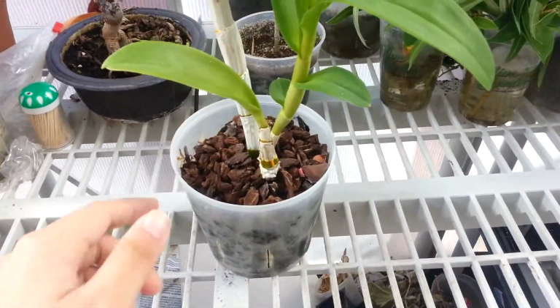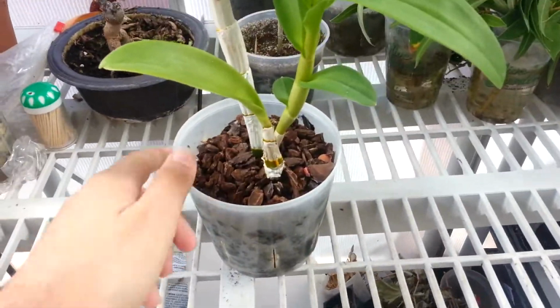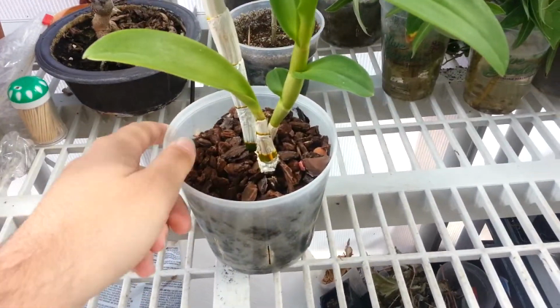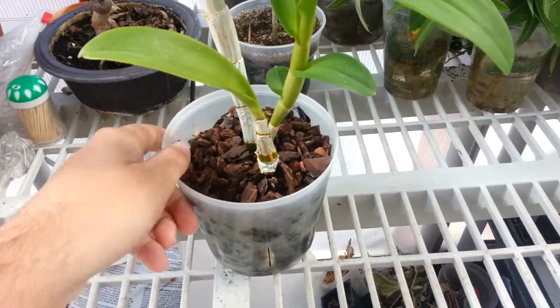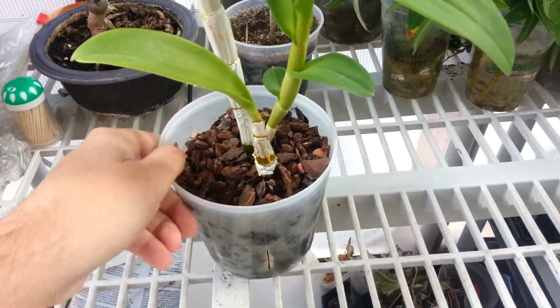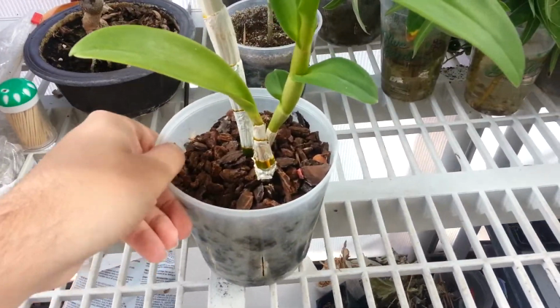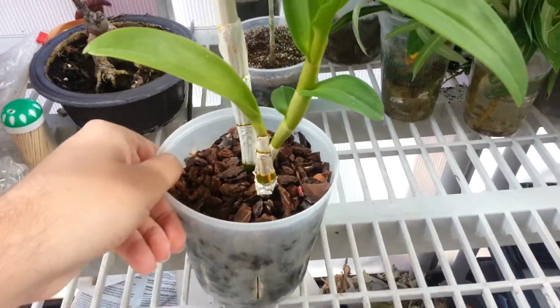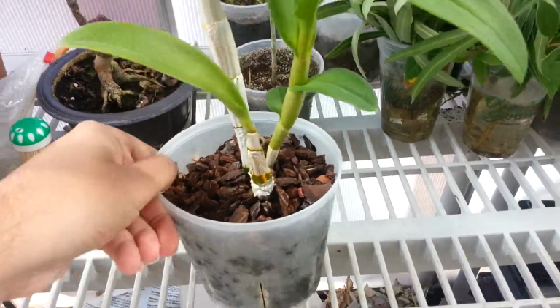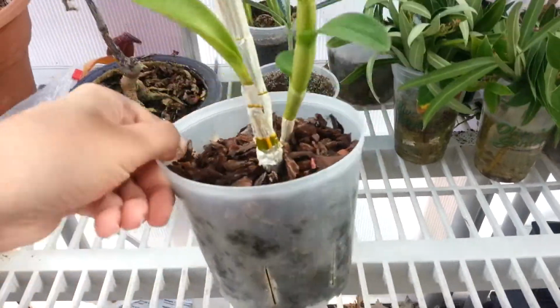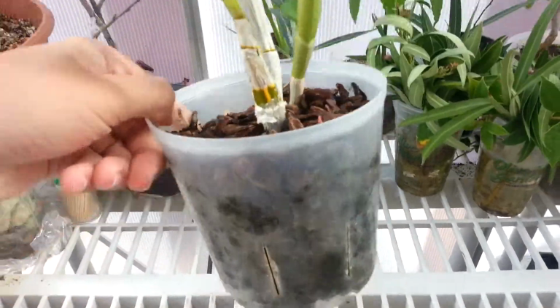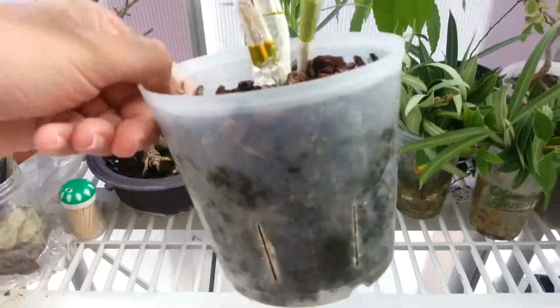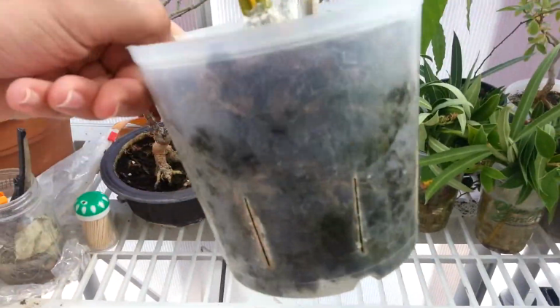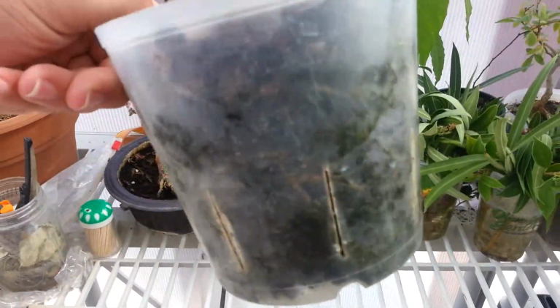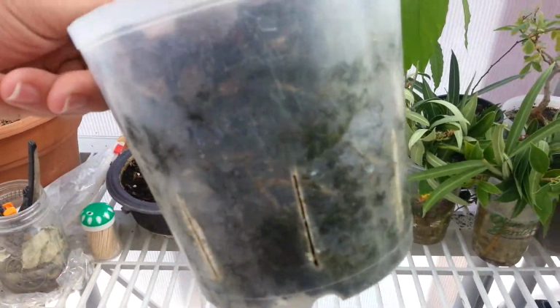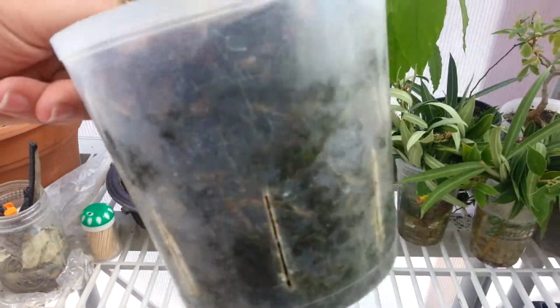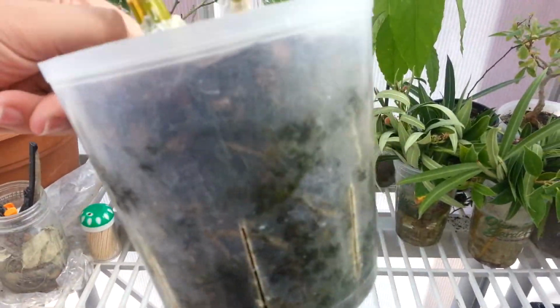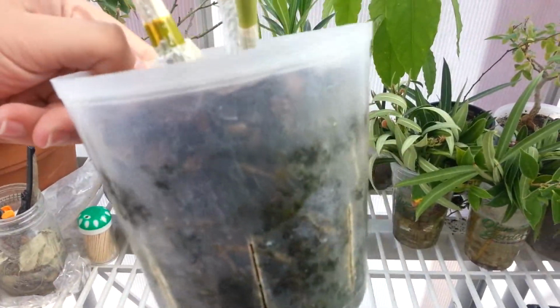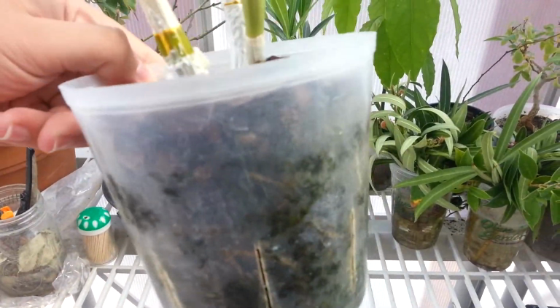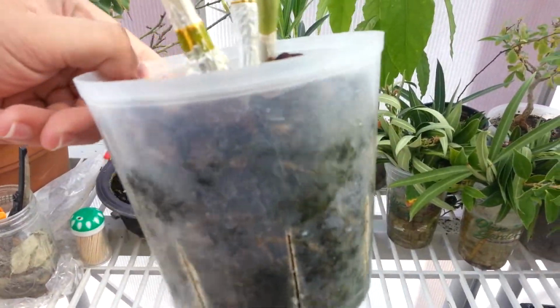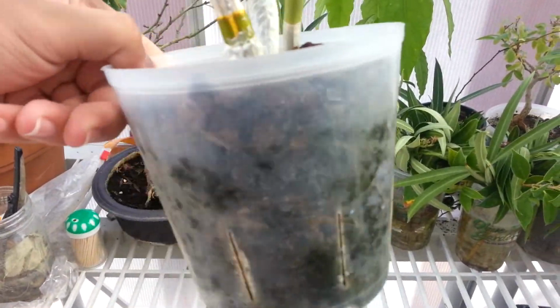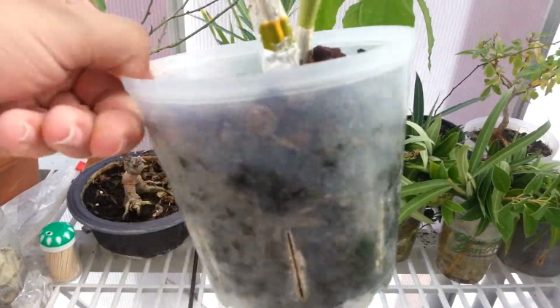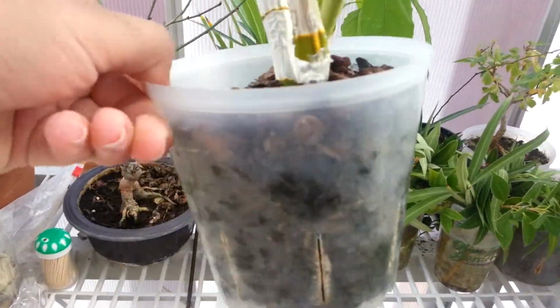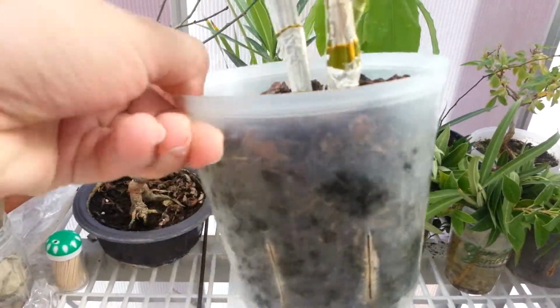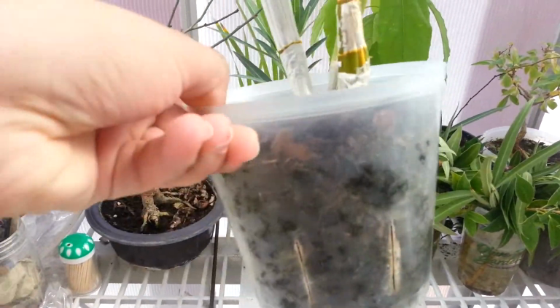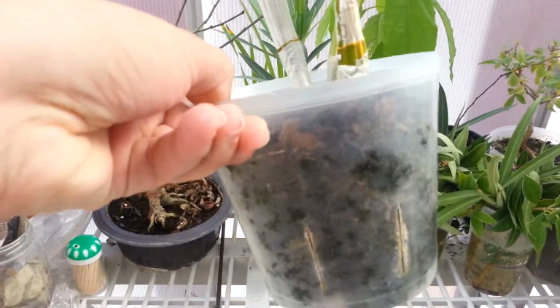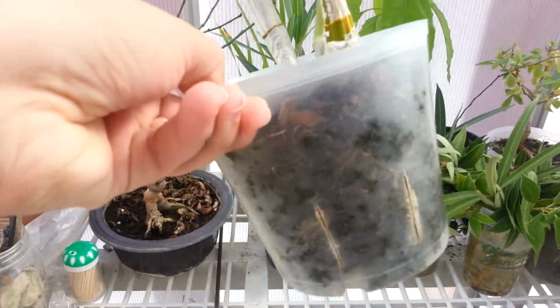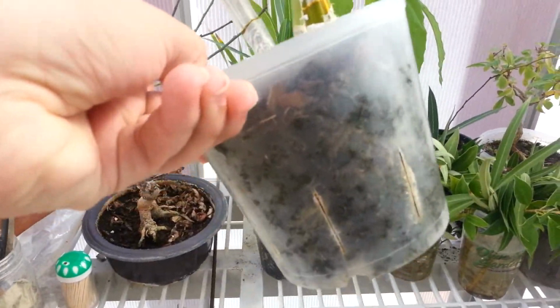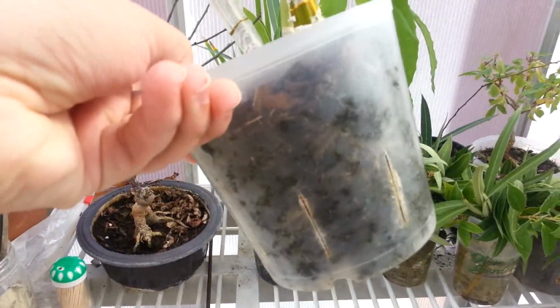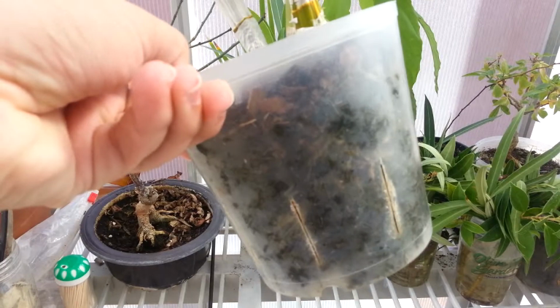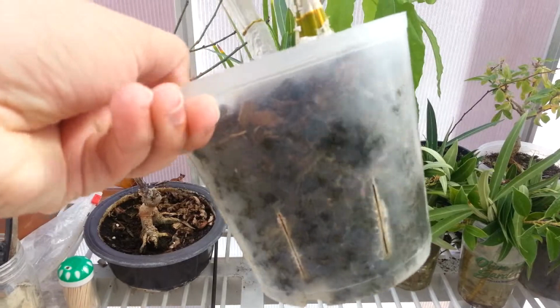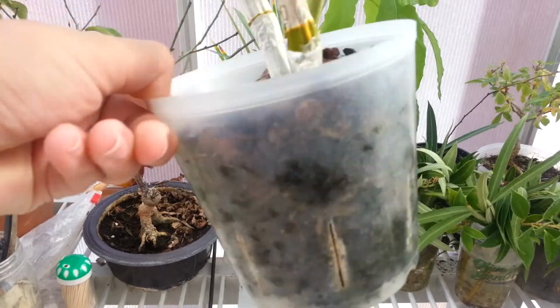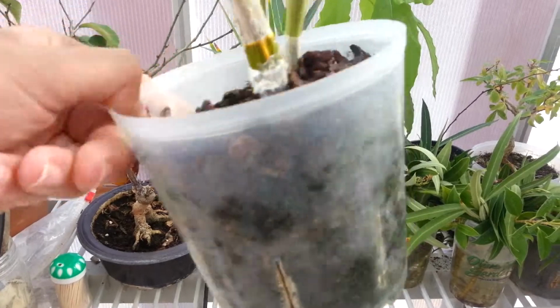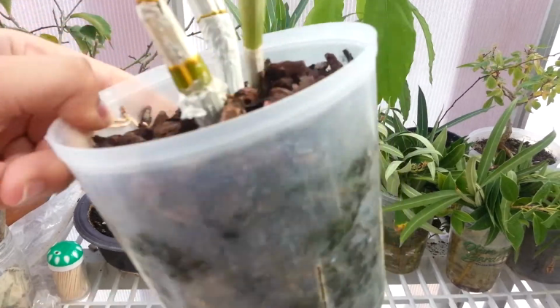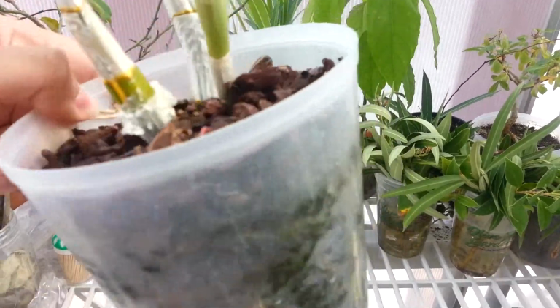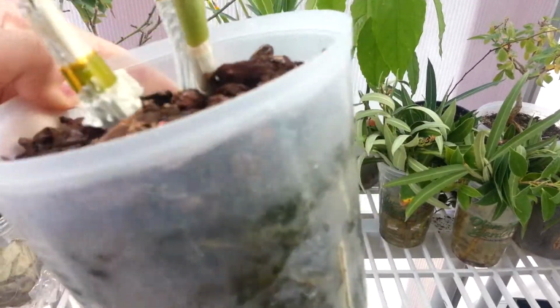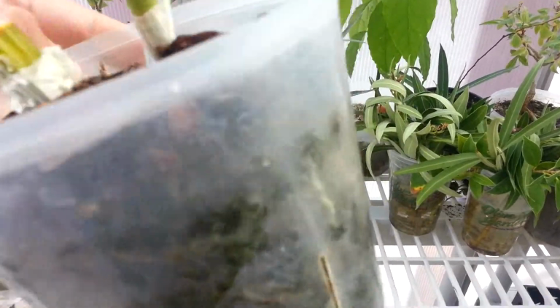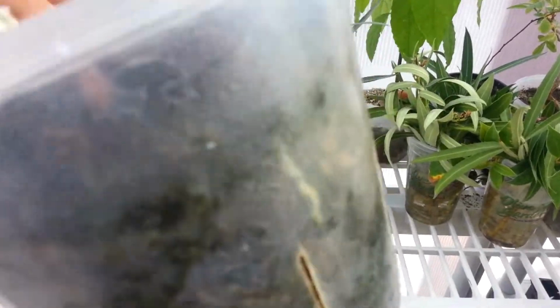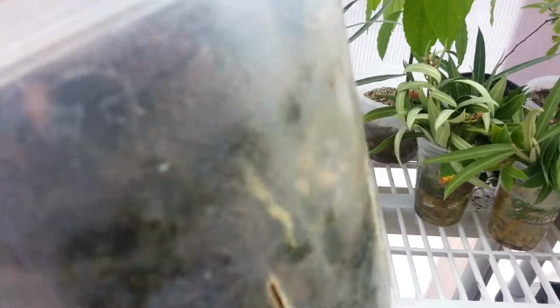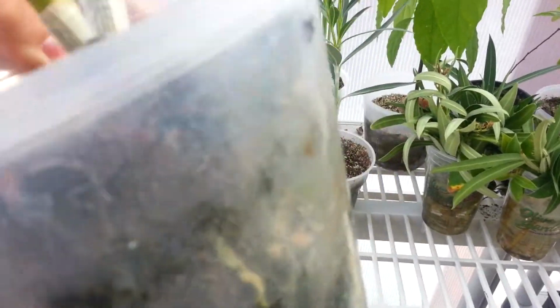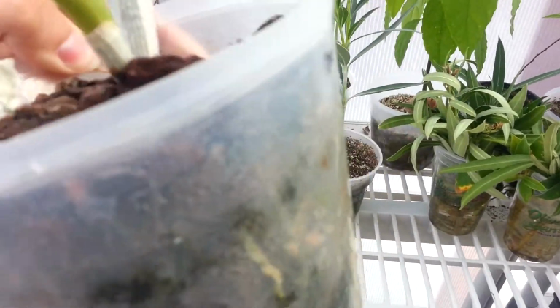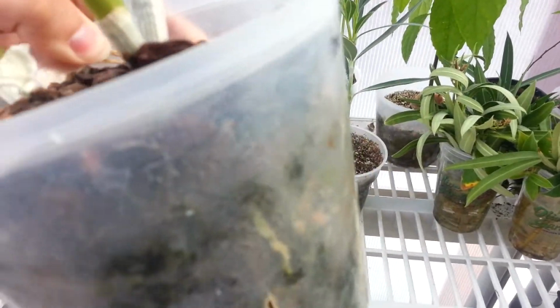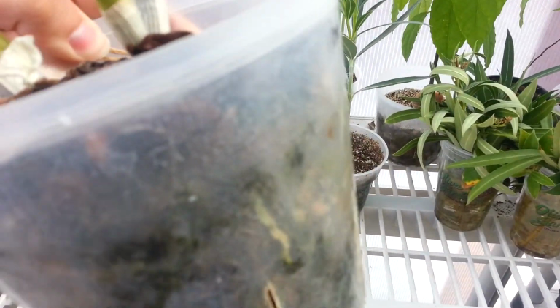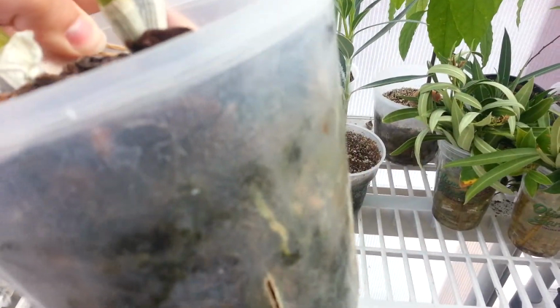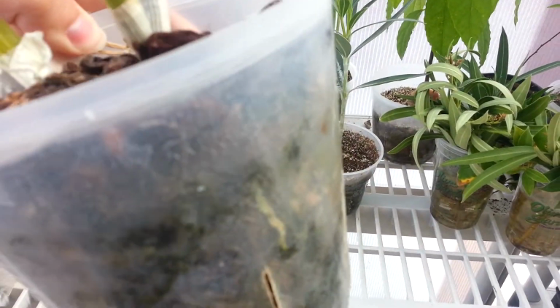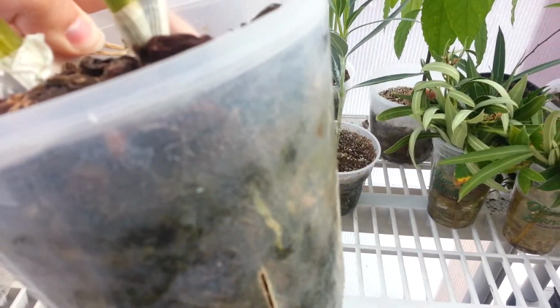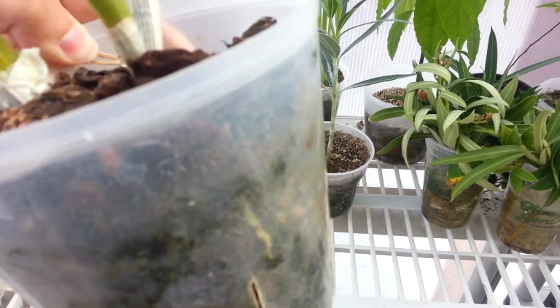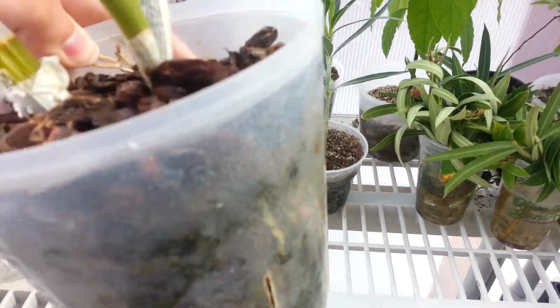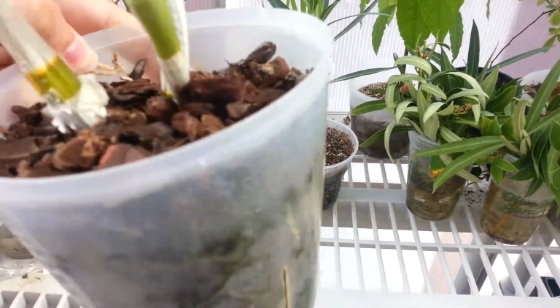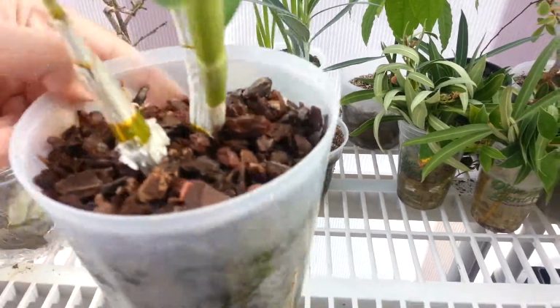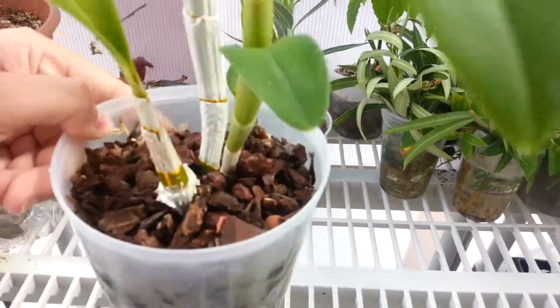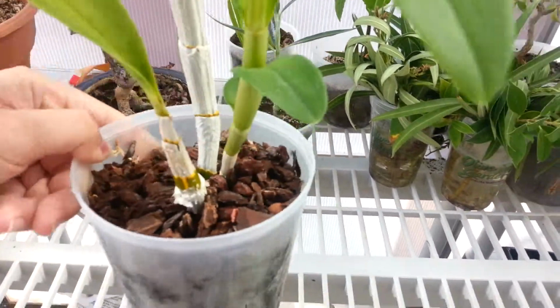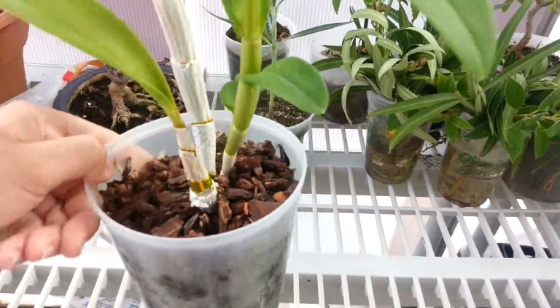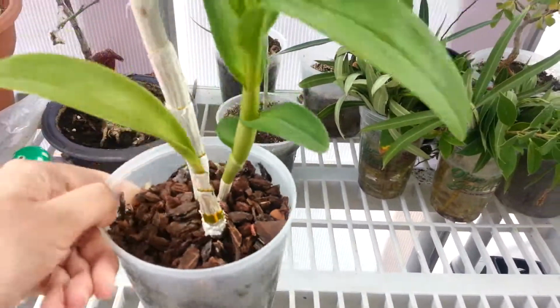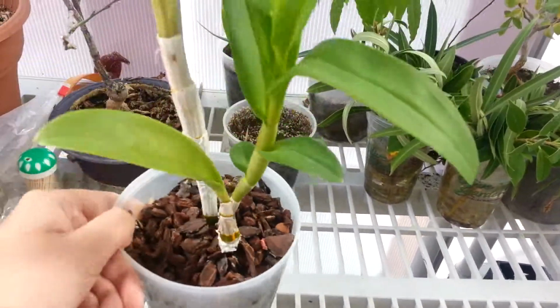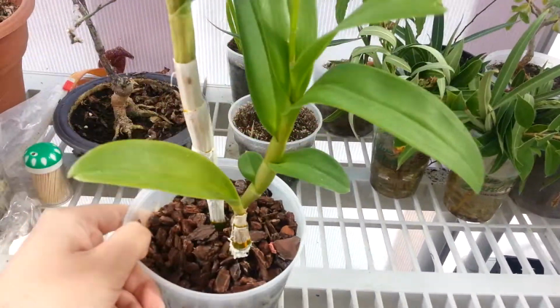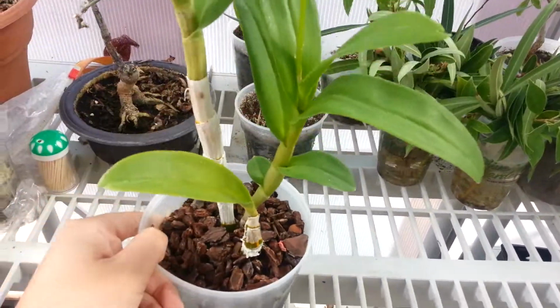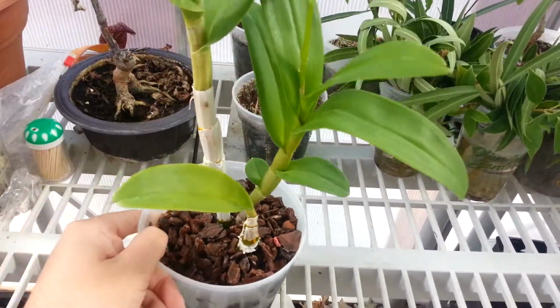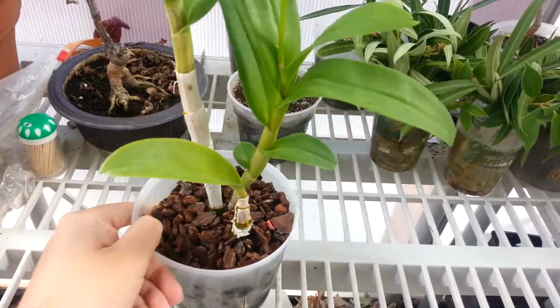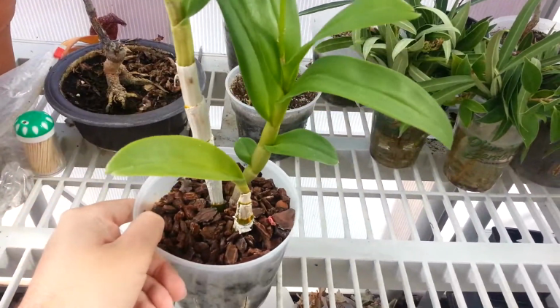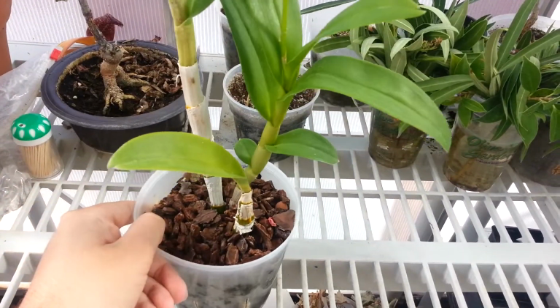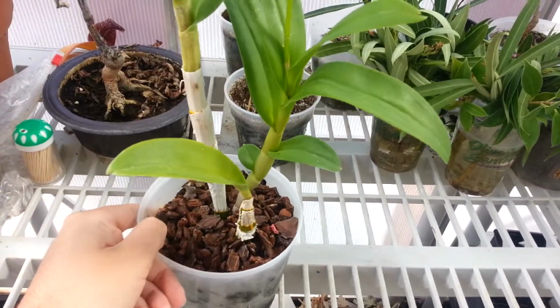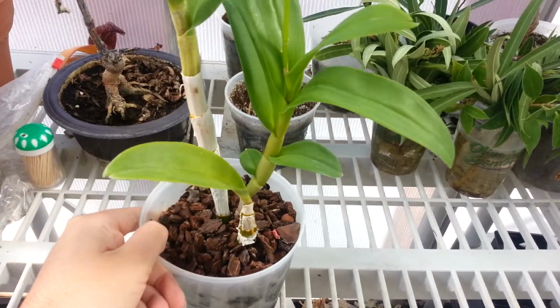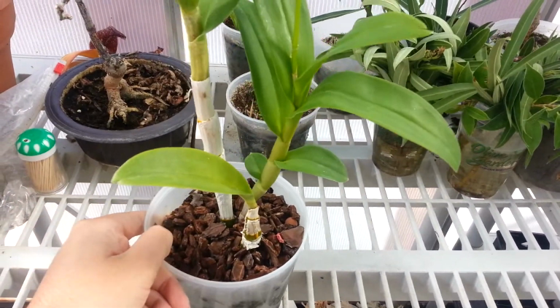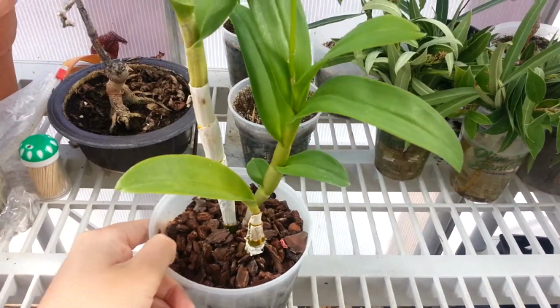And that is my Dendrobium. It's growing some new roots too — there they are. It's doing pretty good.